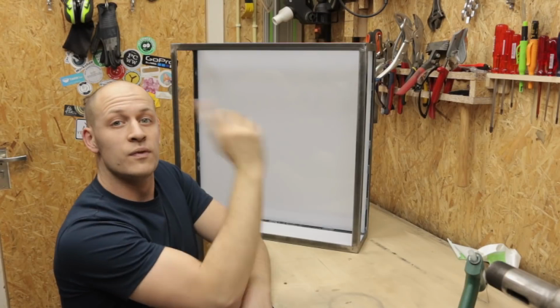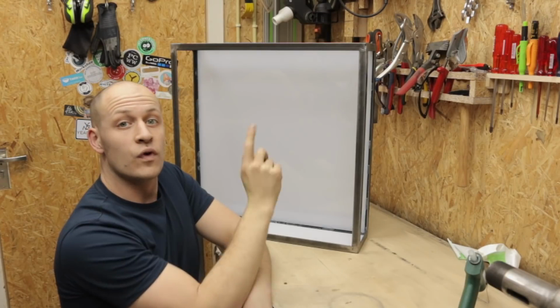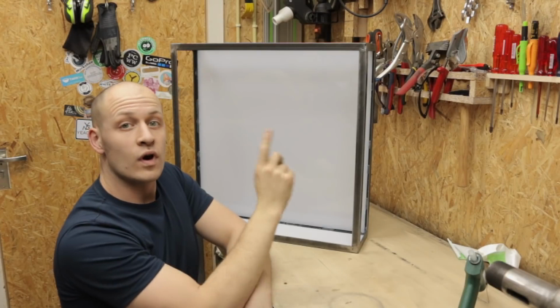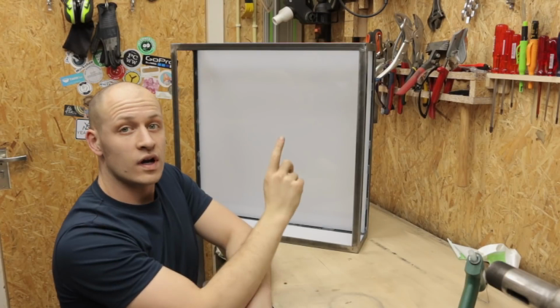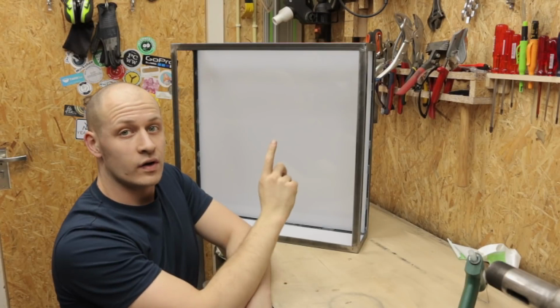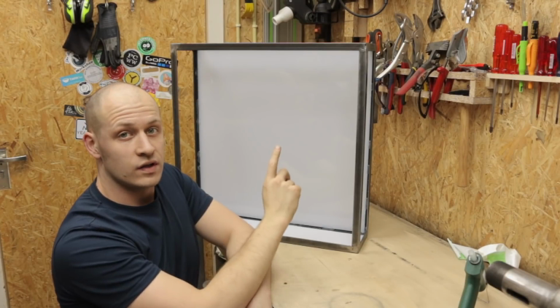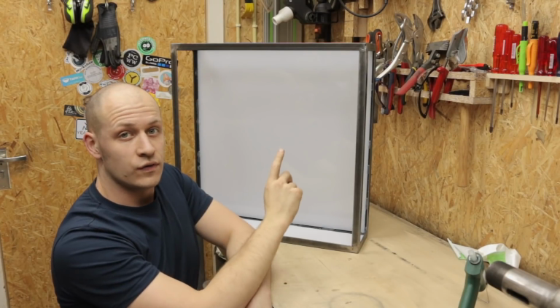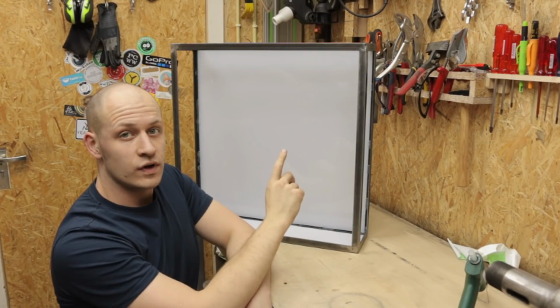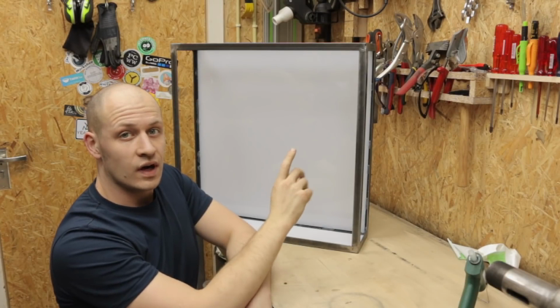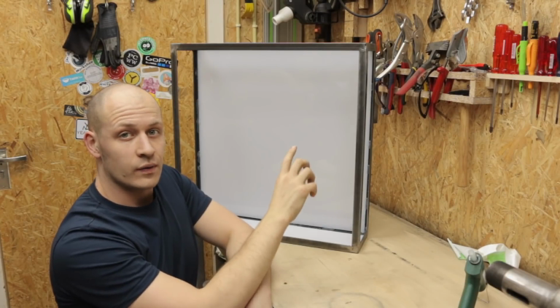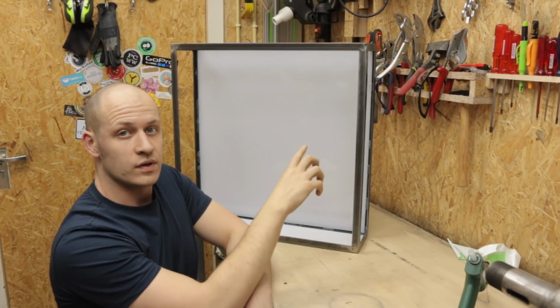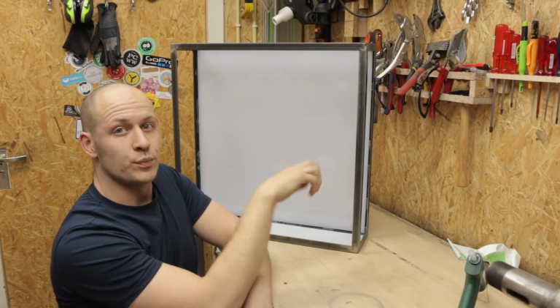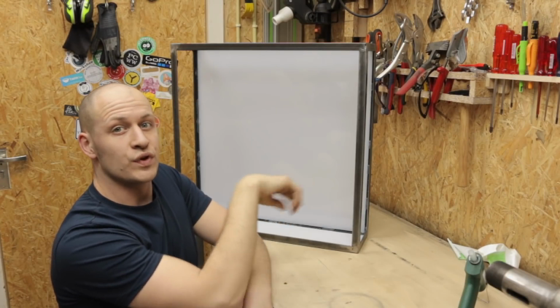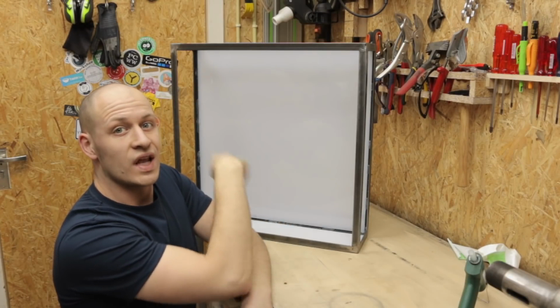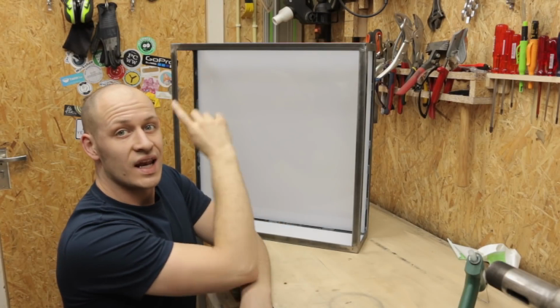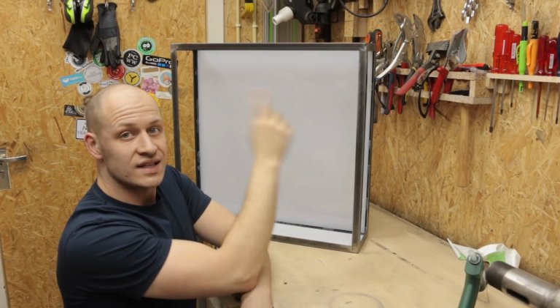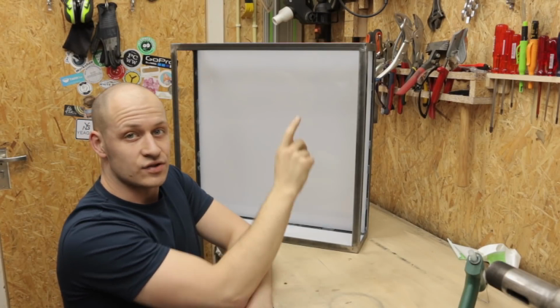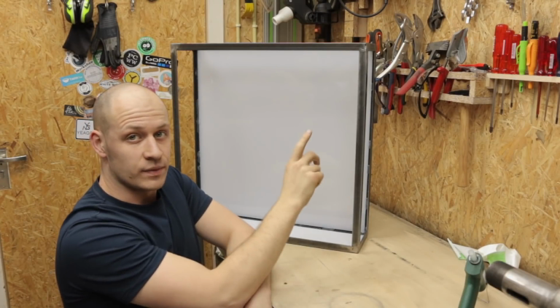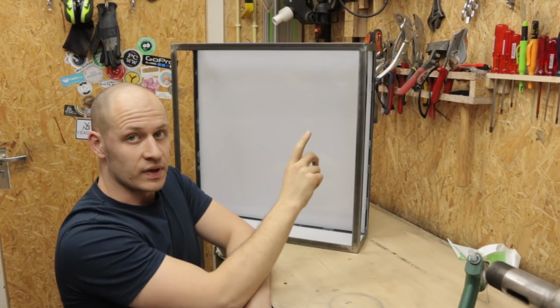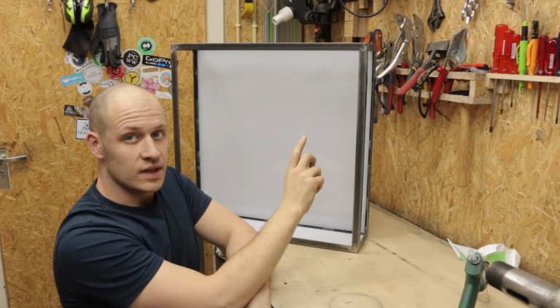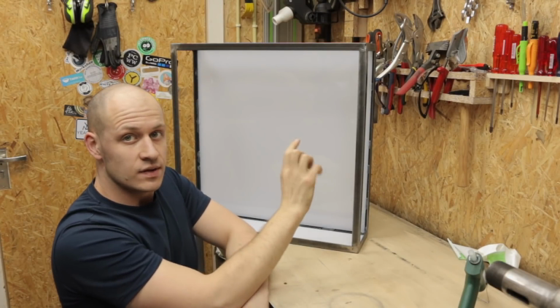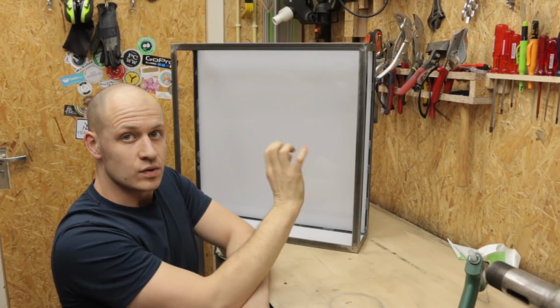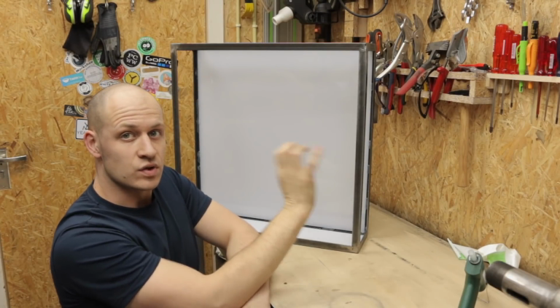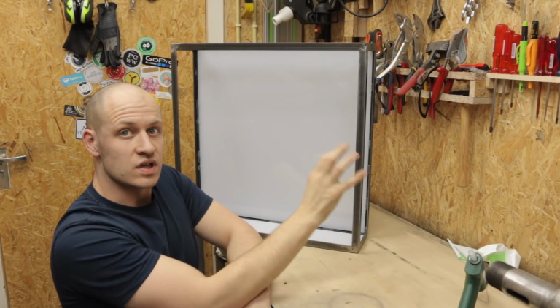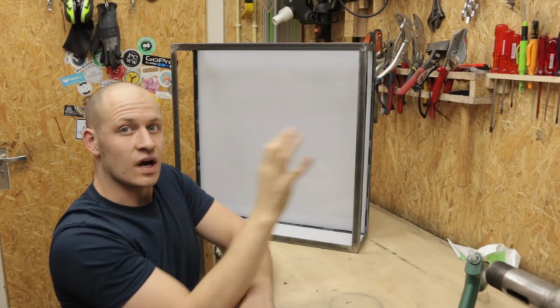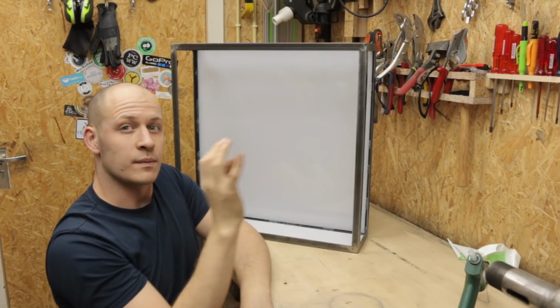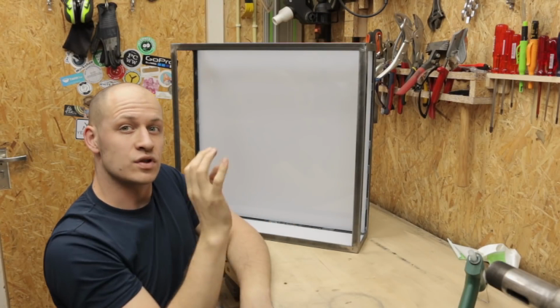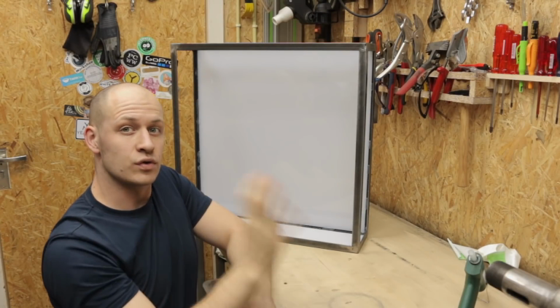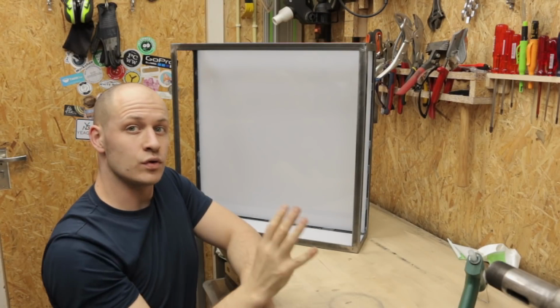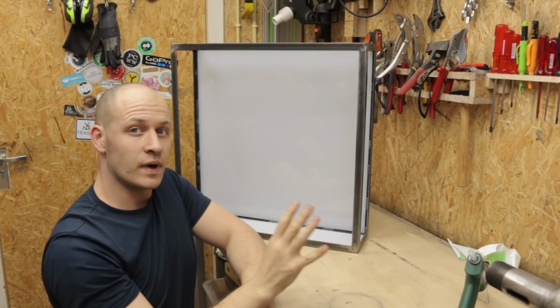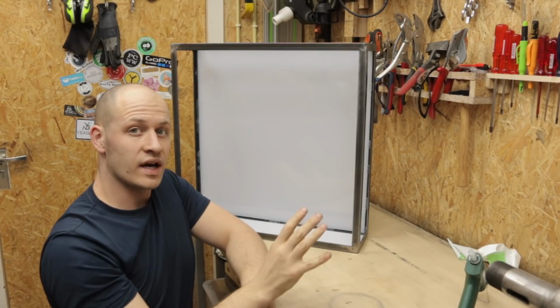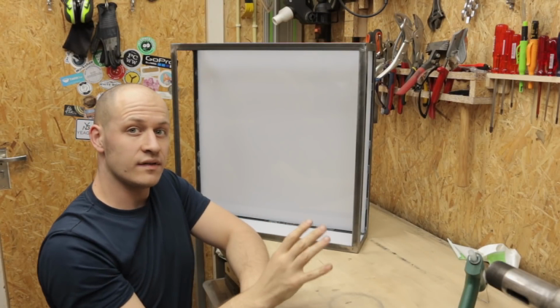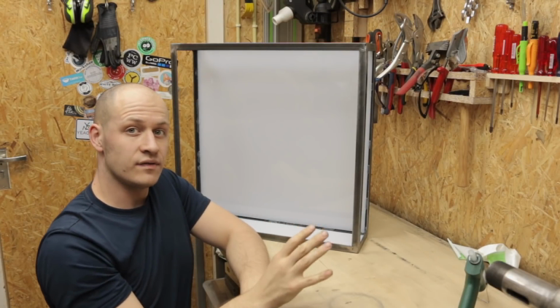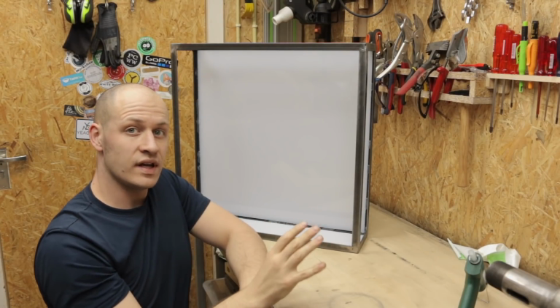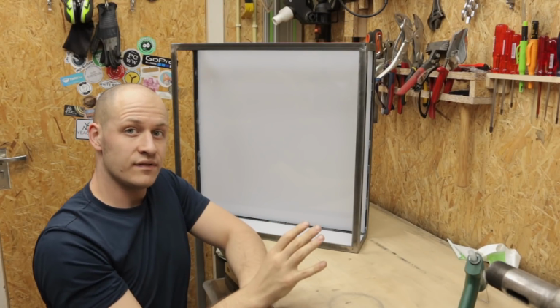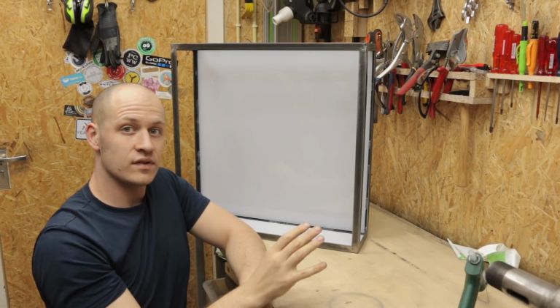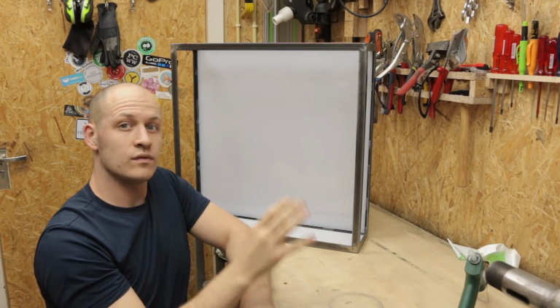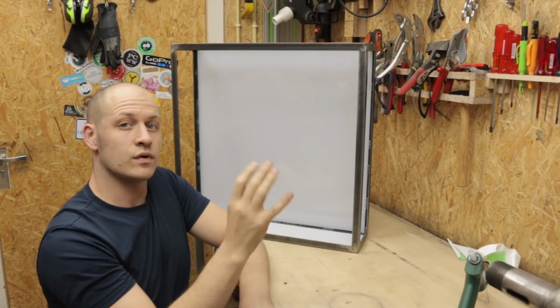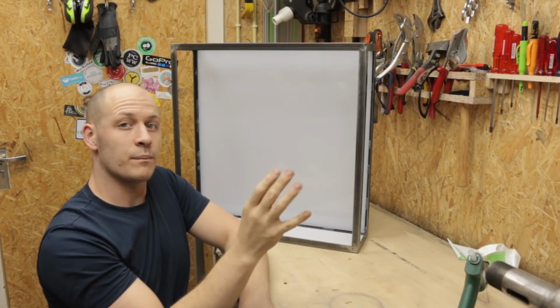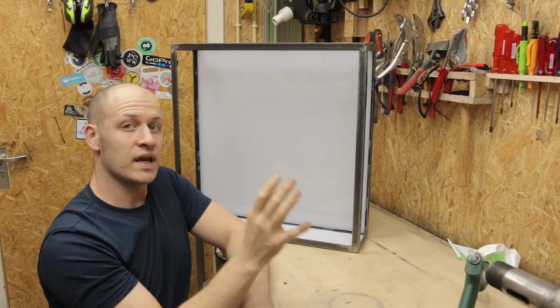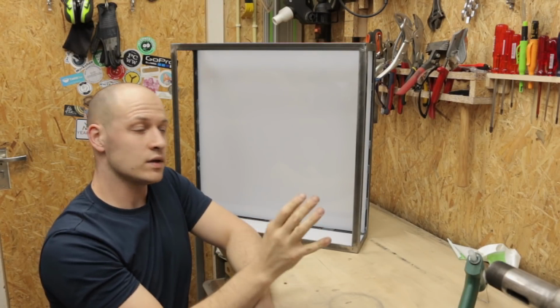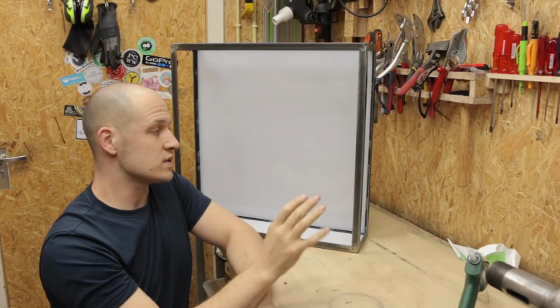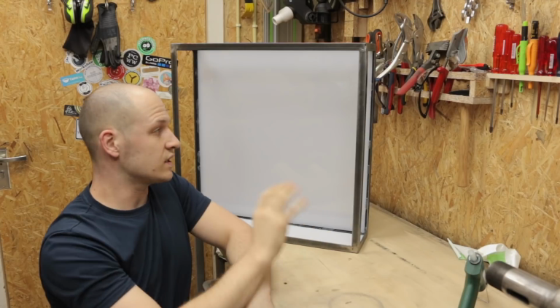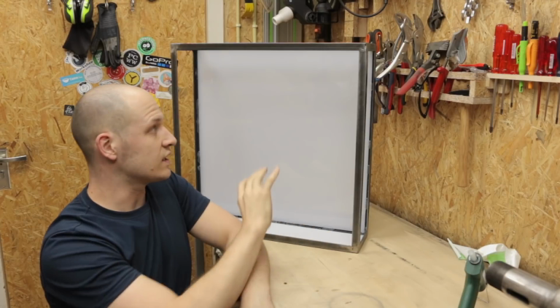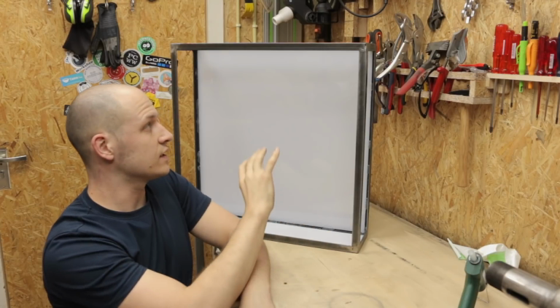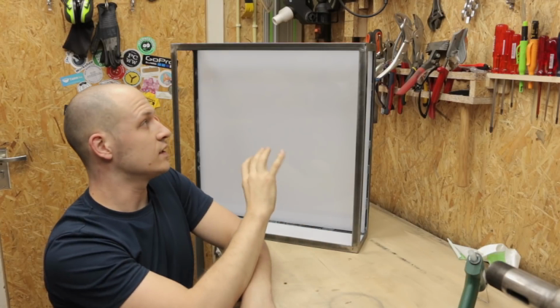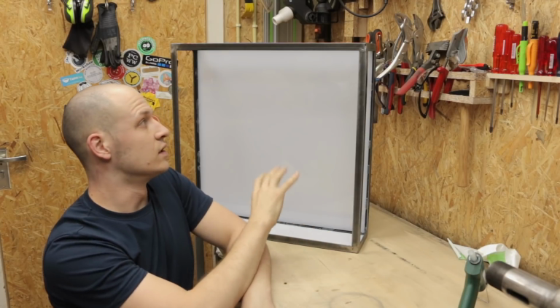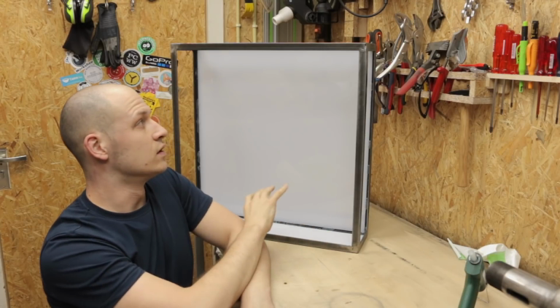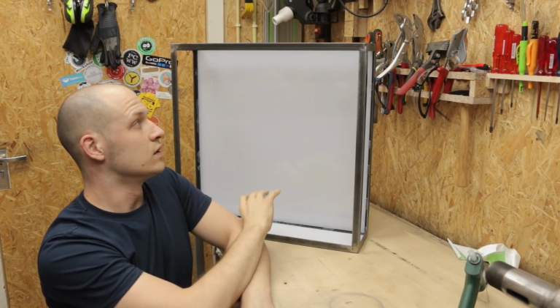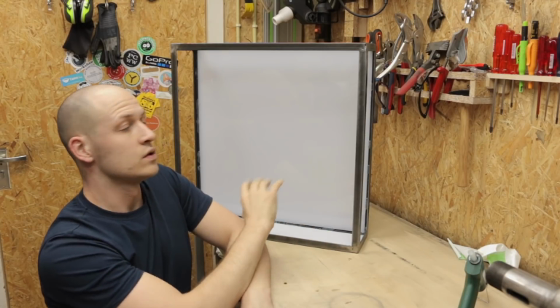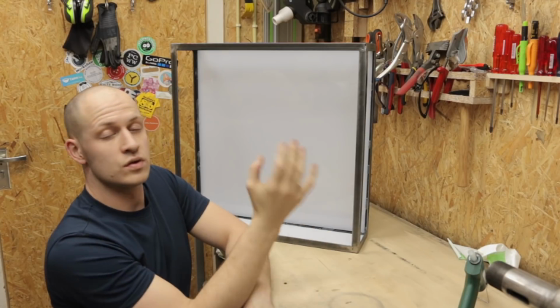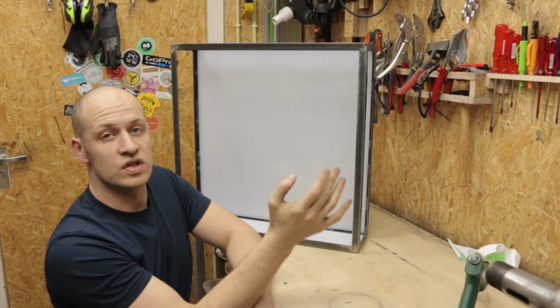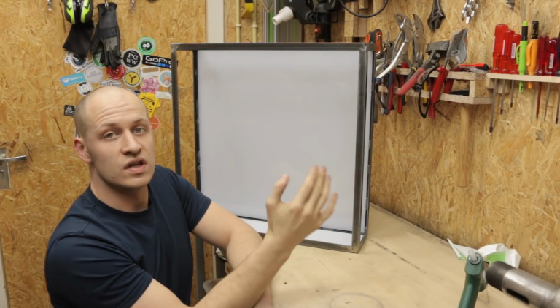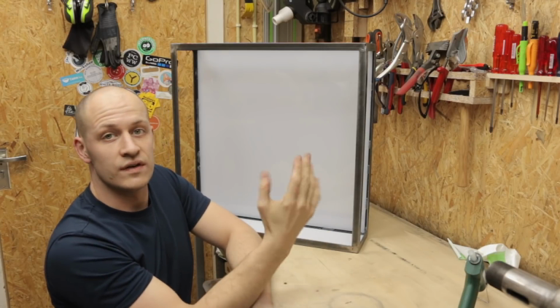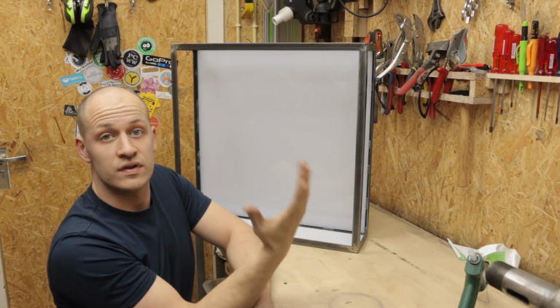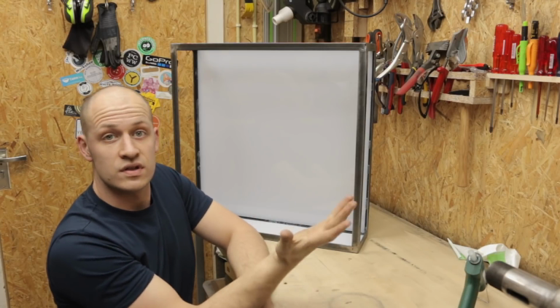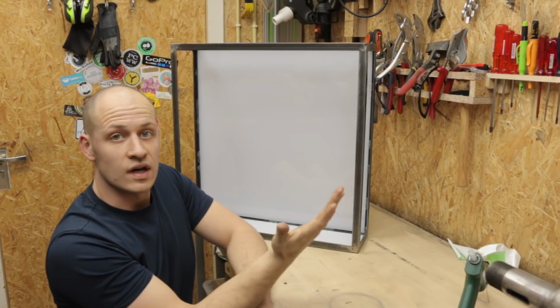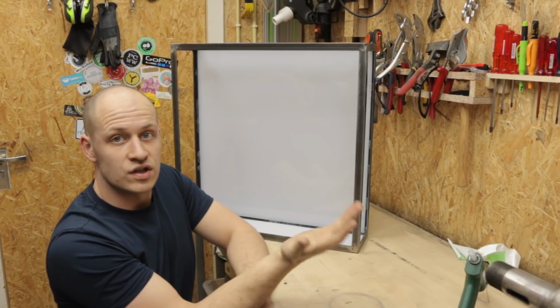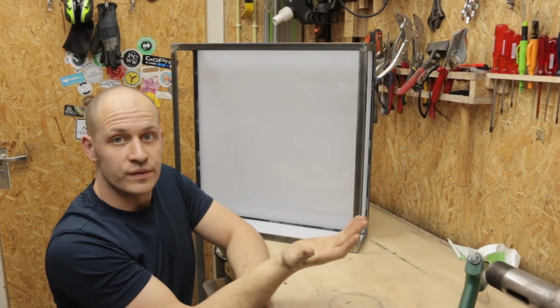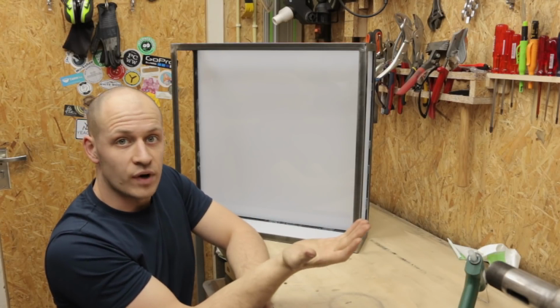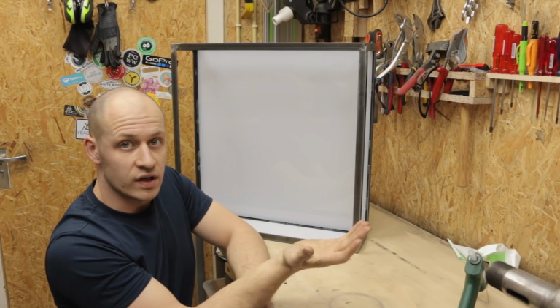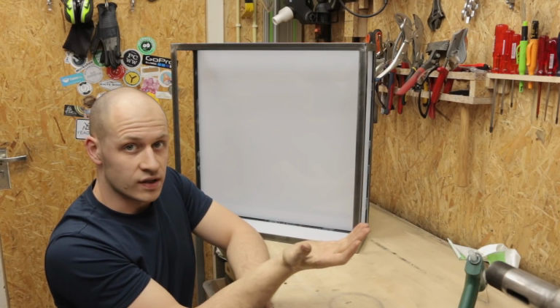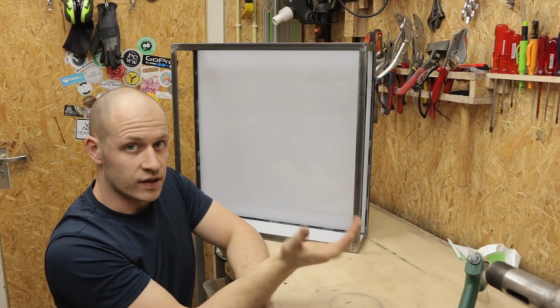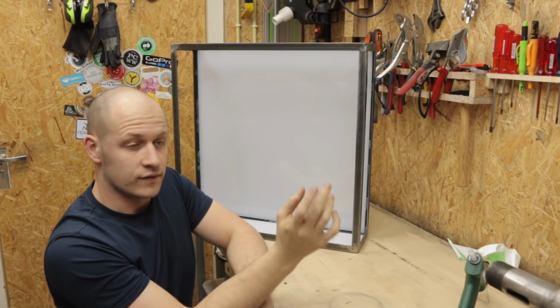Before I go any further I want to put the LED strip in to see how much room I have left for the panels and to see if it's actually bright enough.